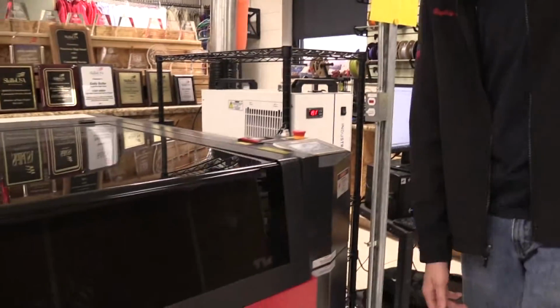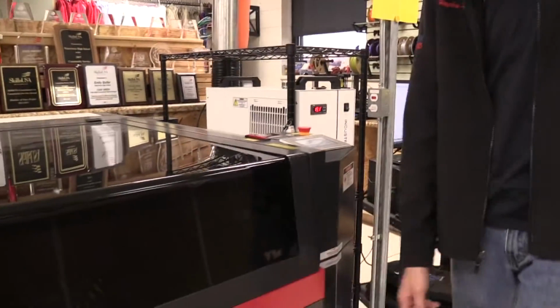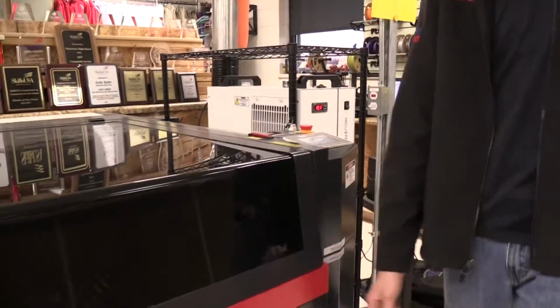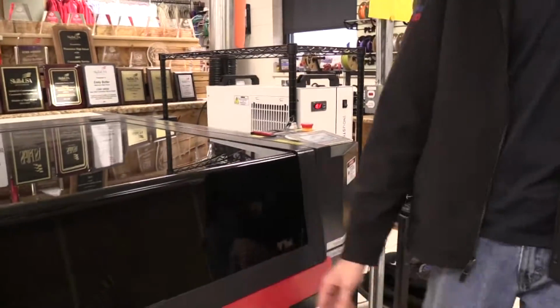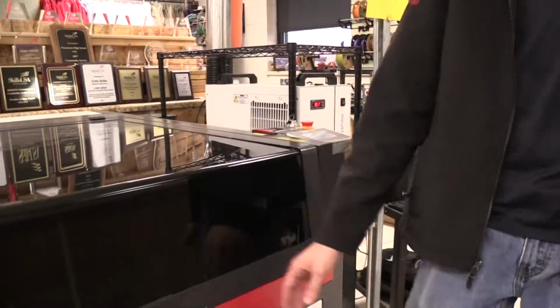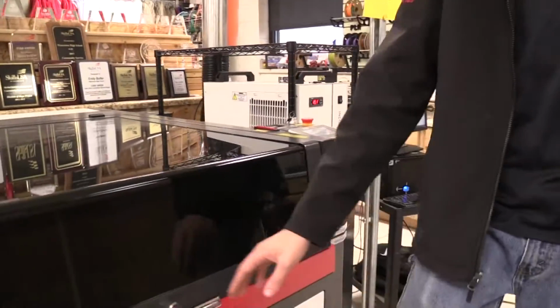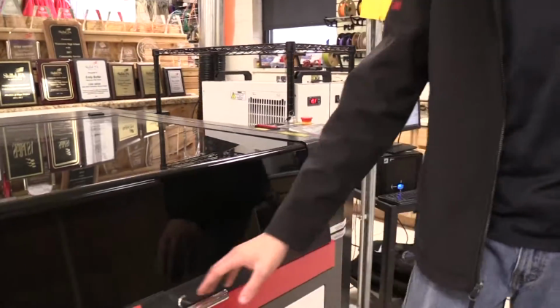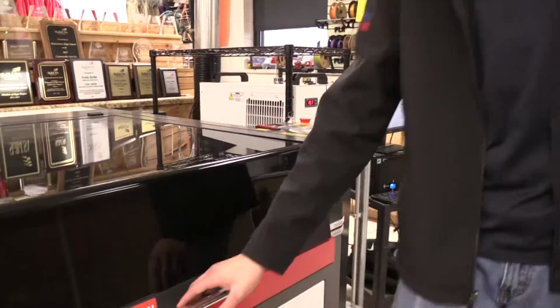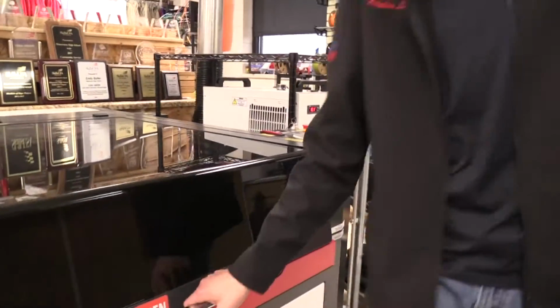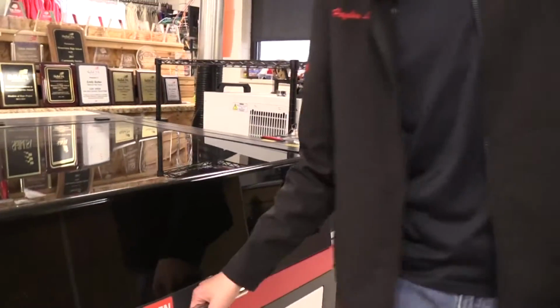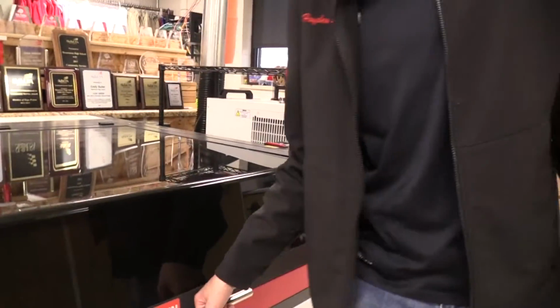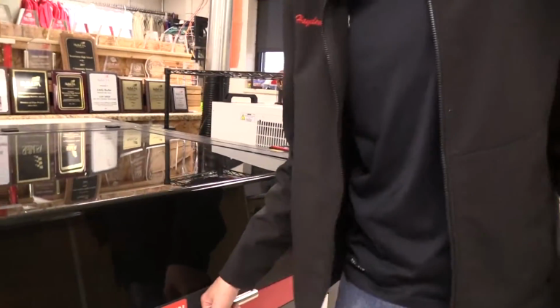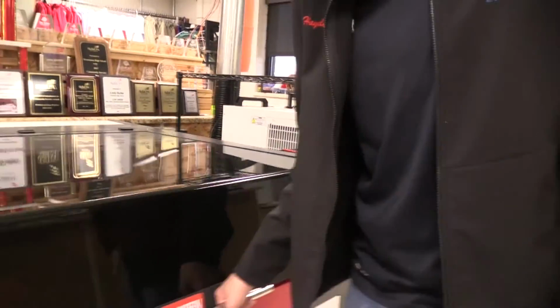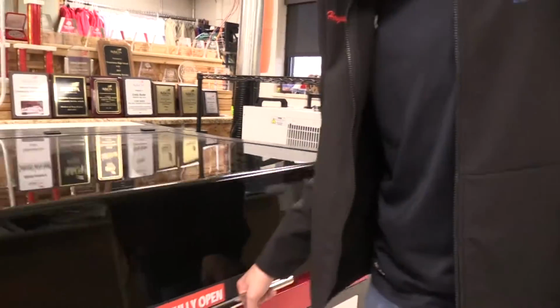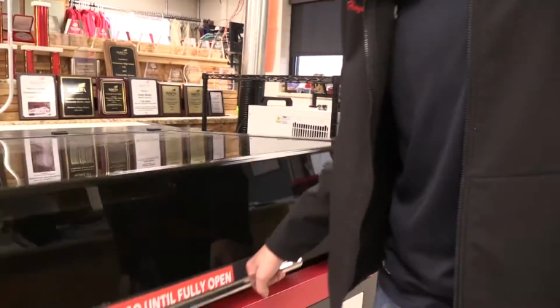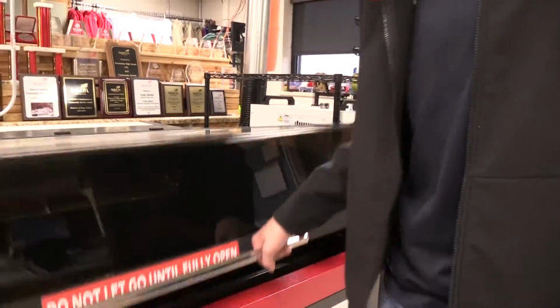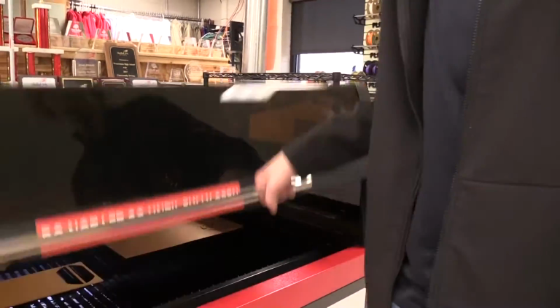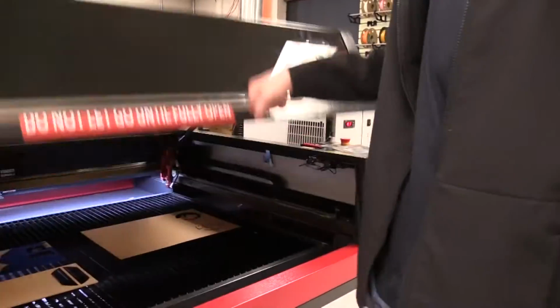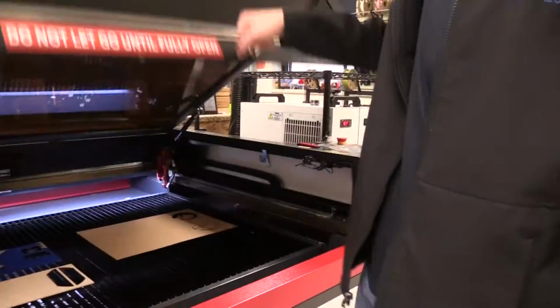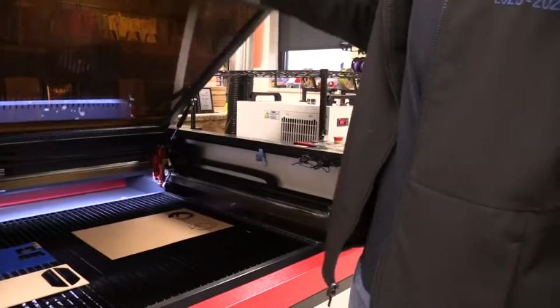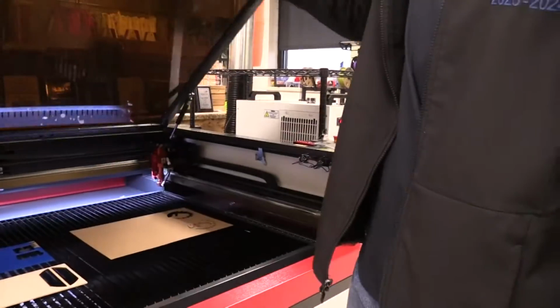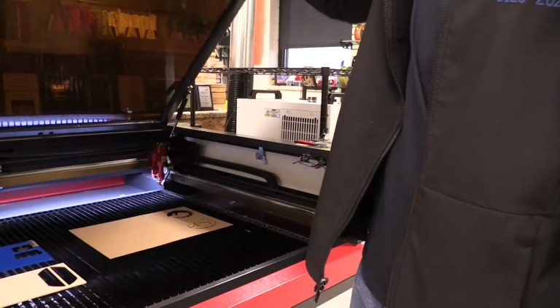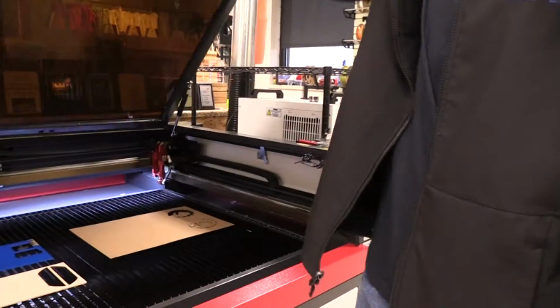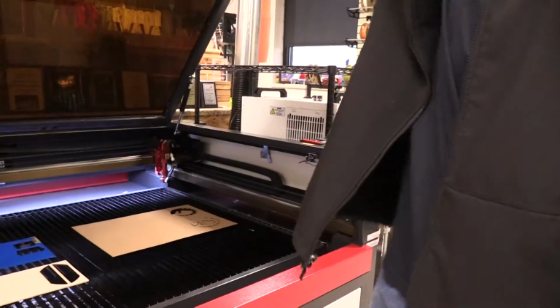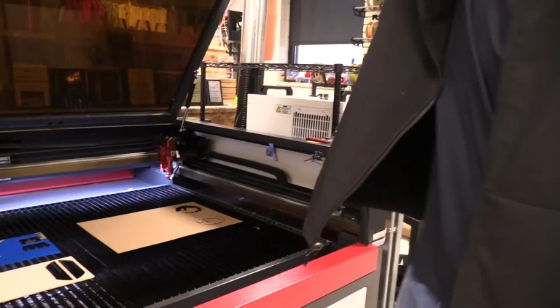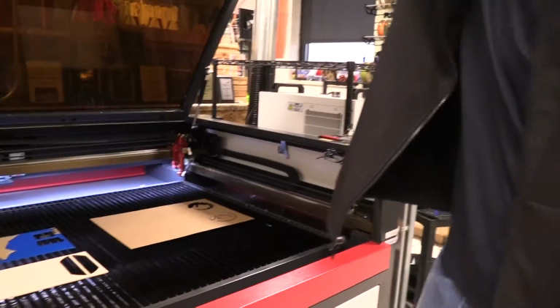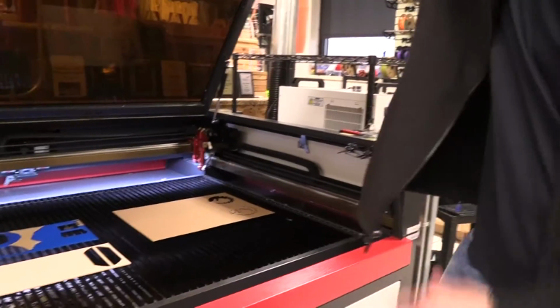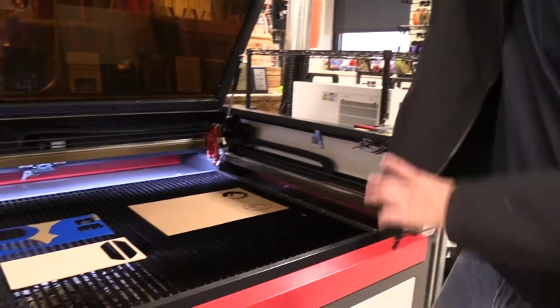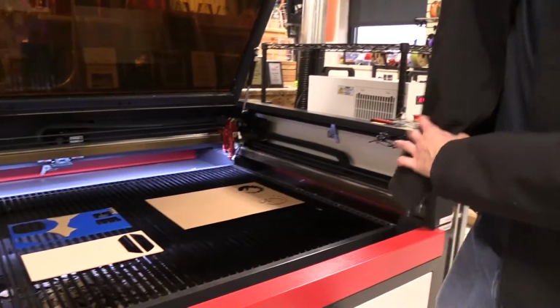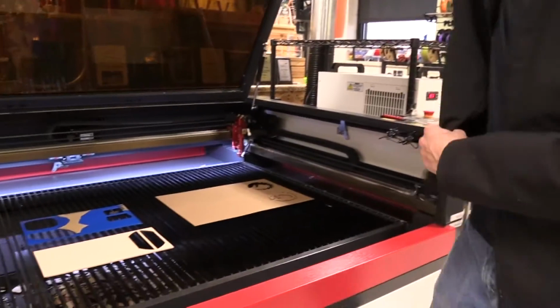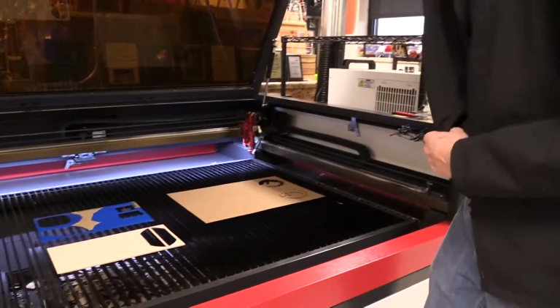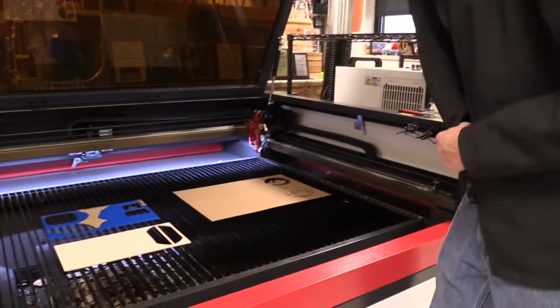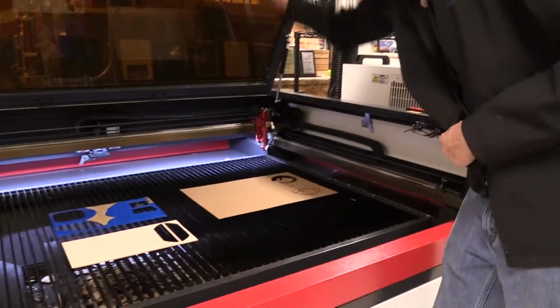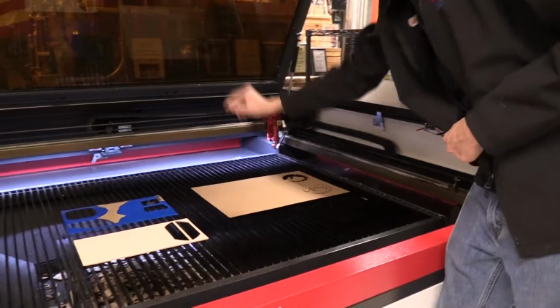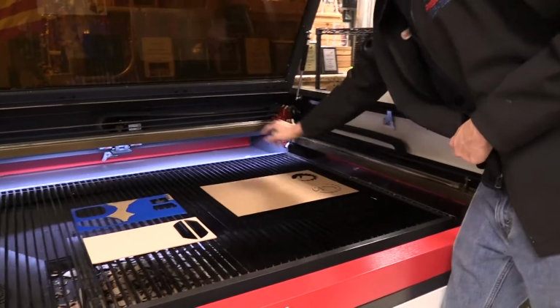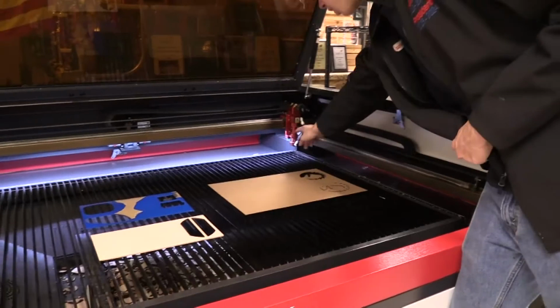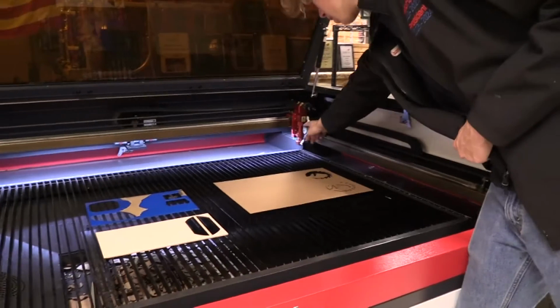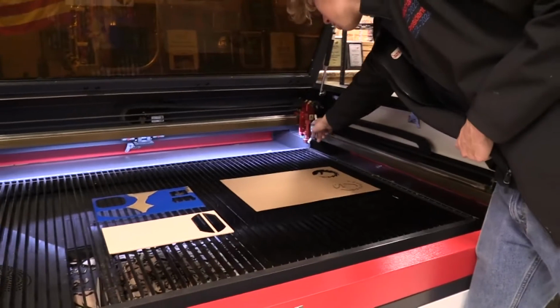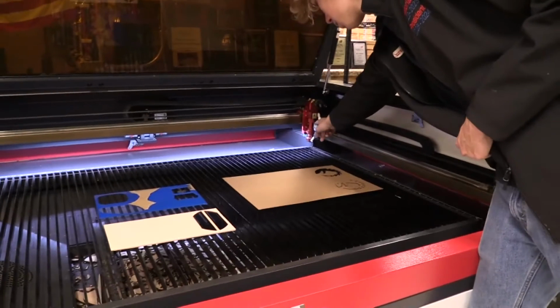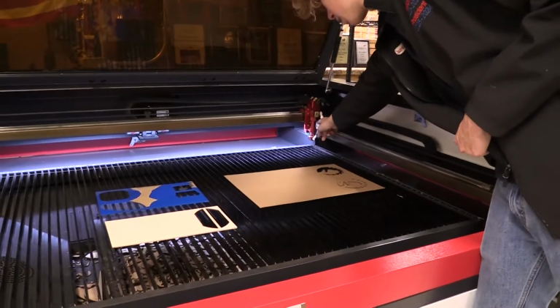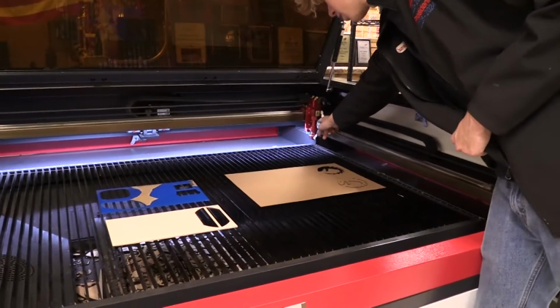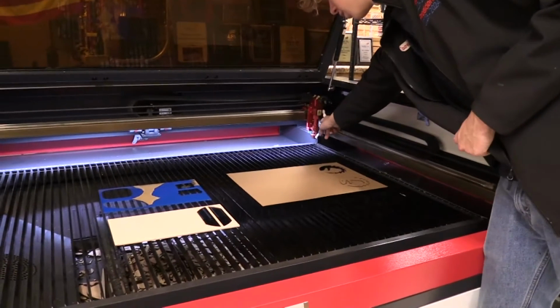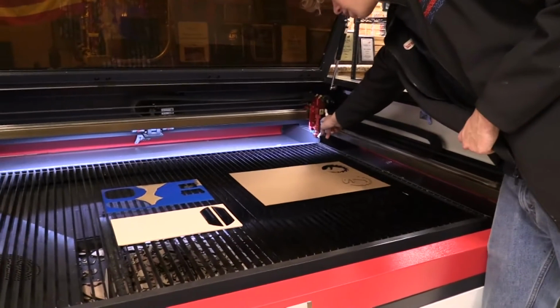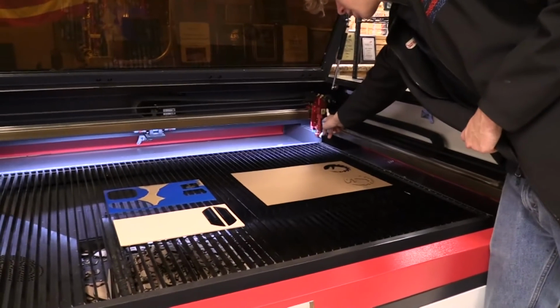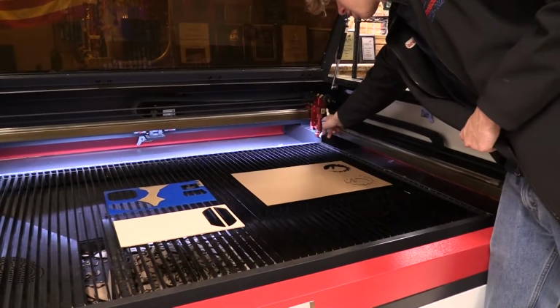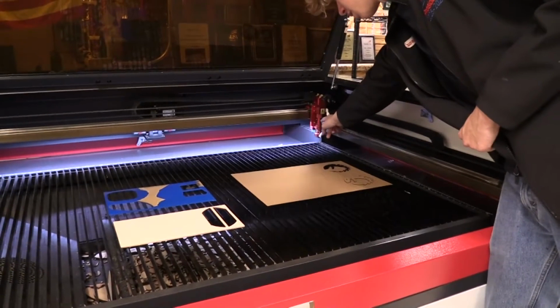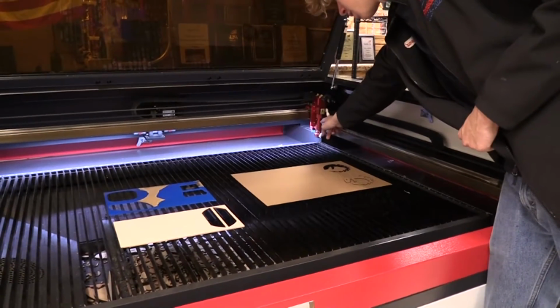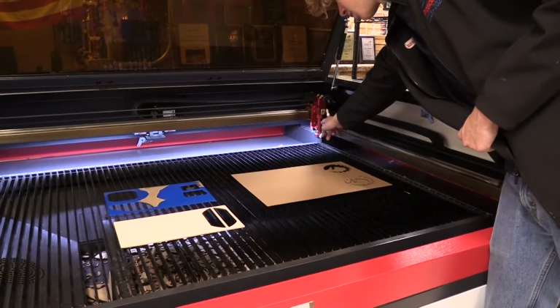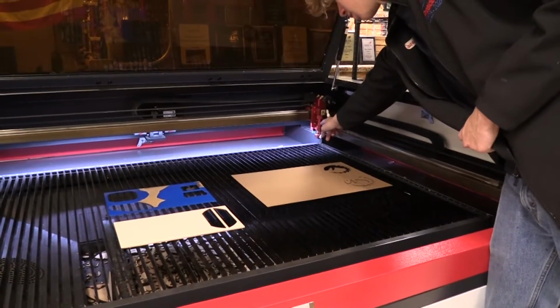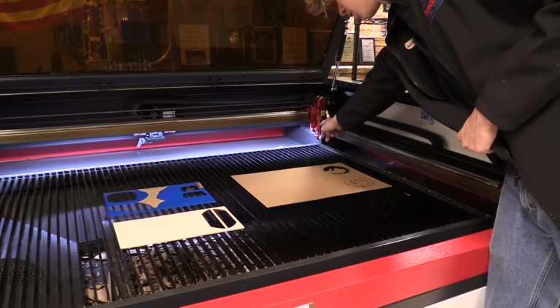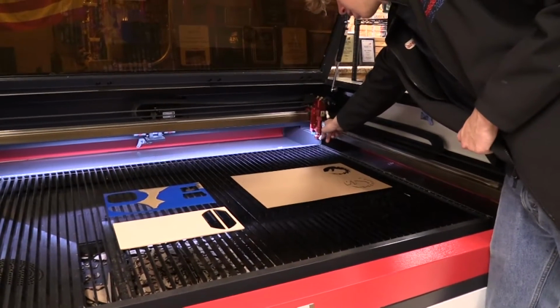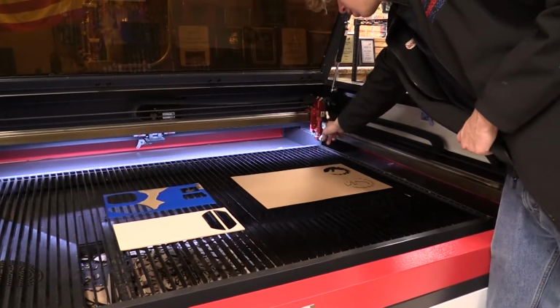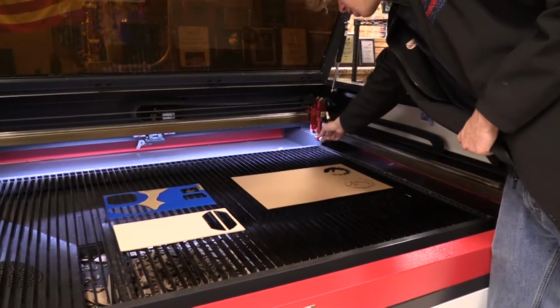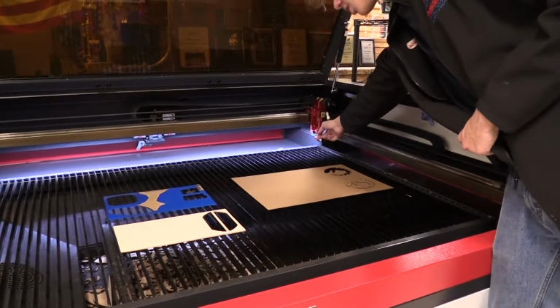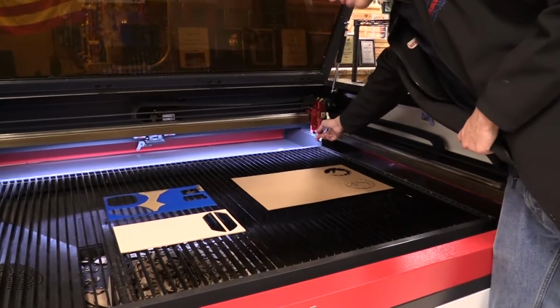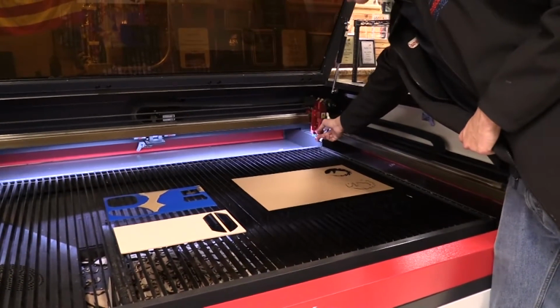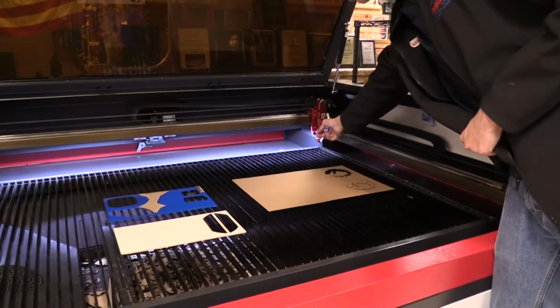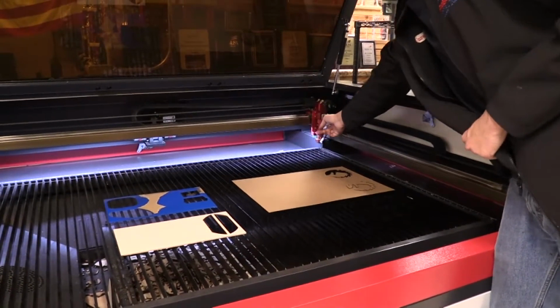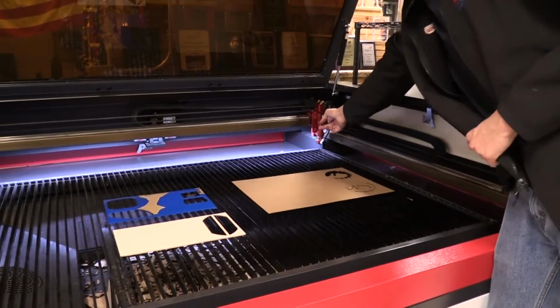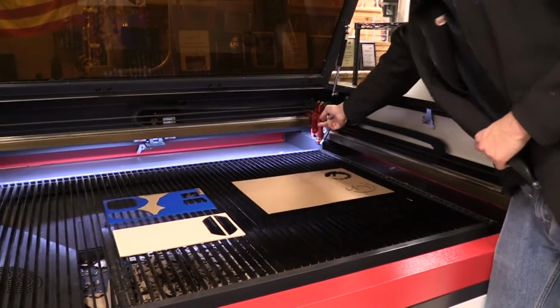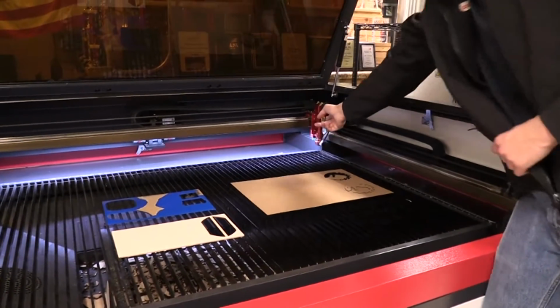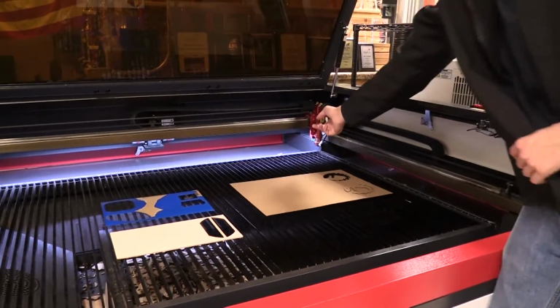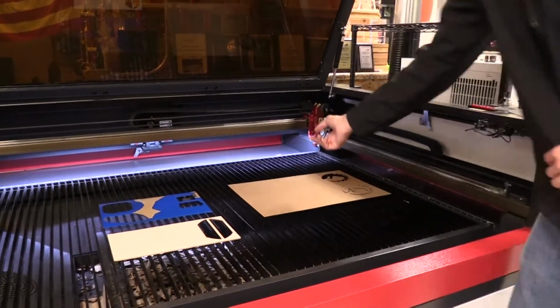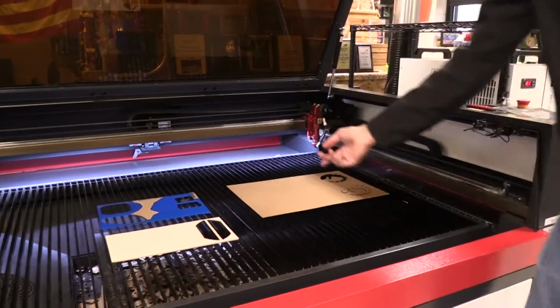Now we can open up the bed here, and you can see that back here is the laser nozzle. This is where the laser comes out of.